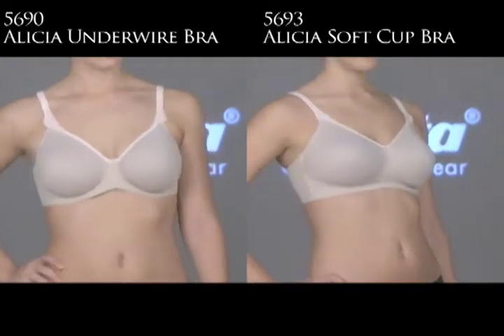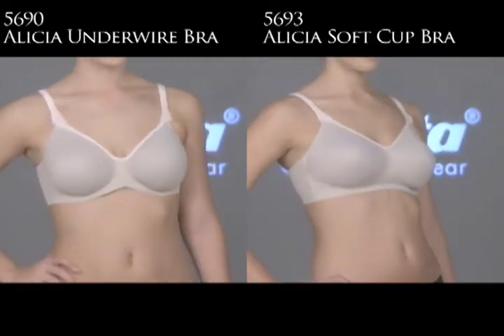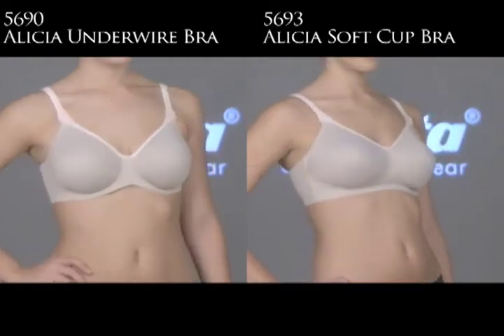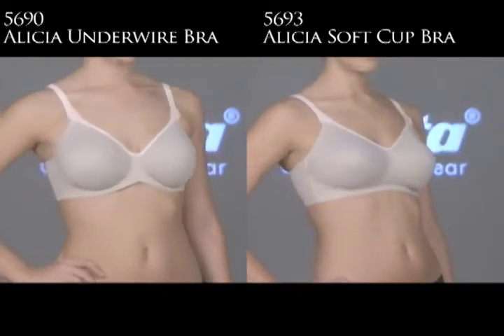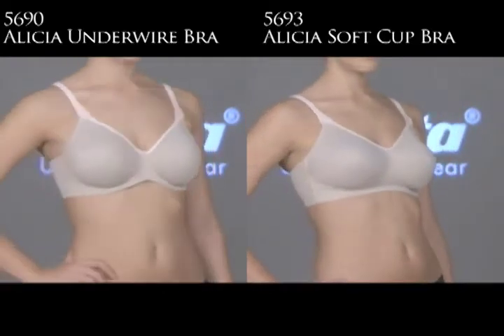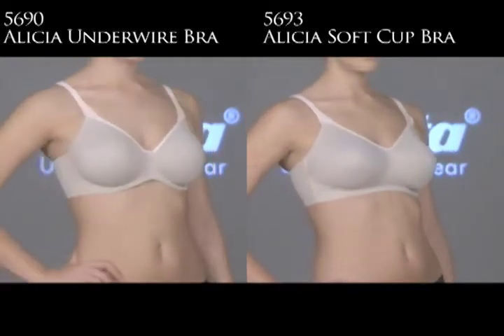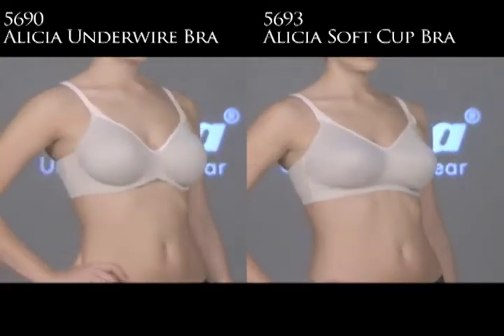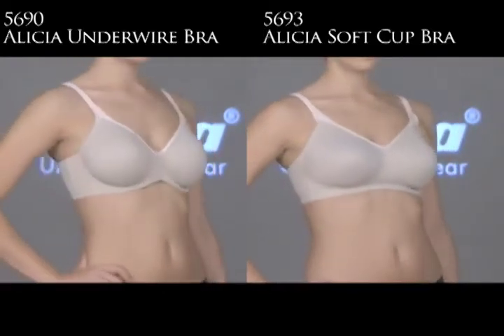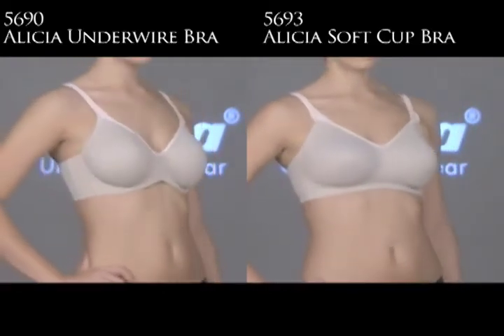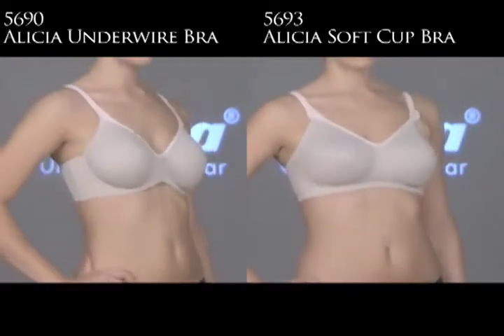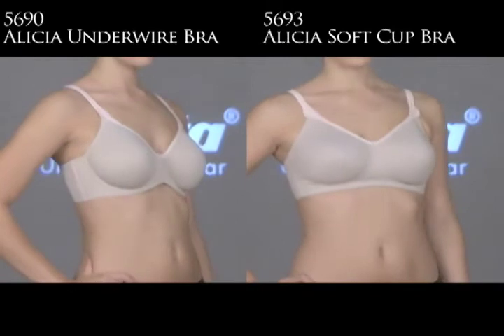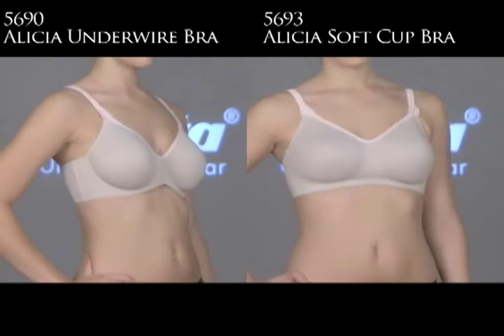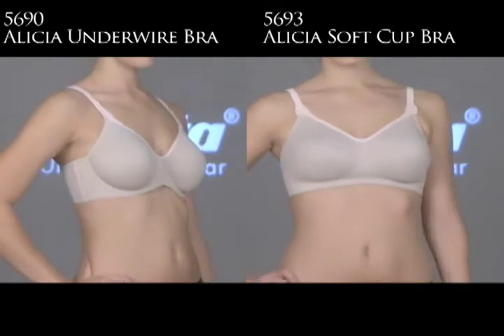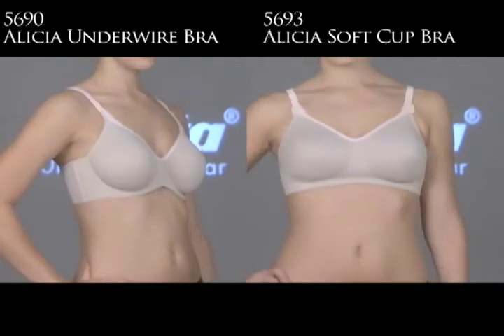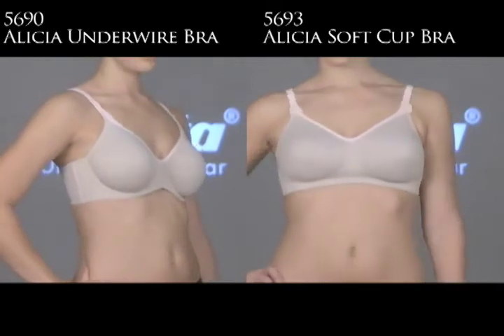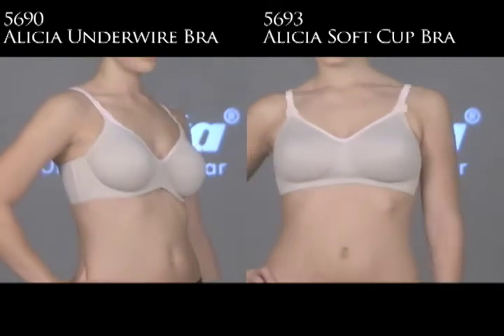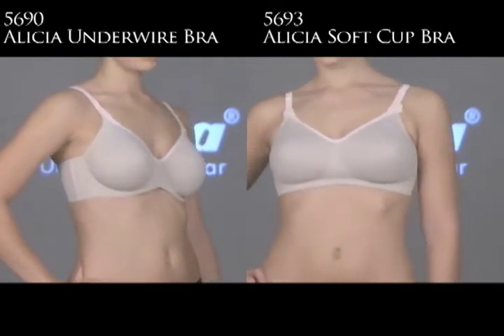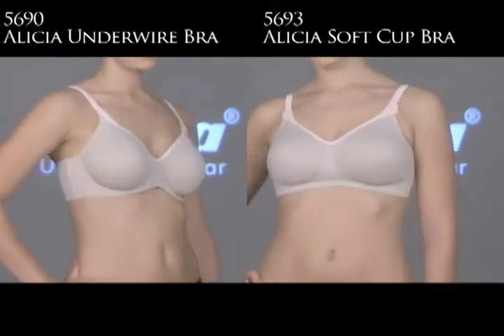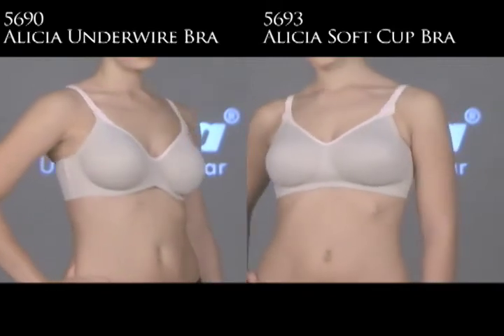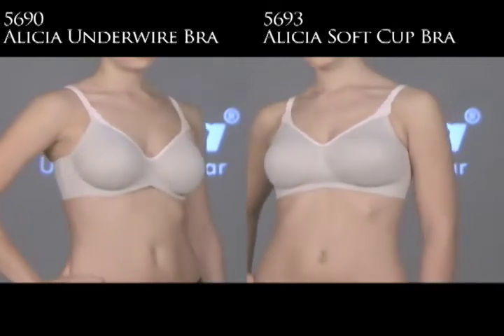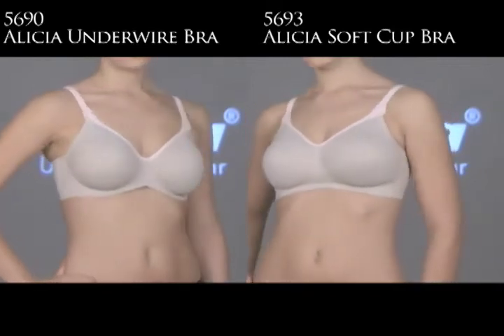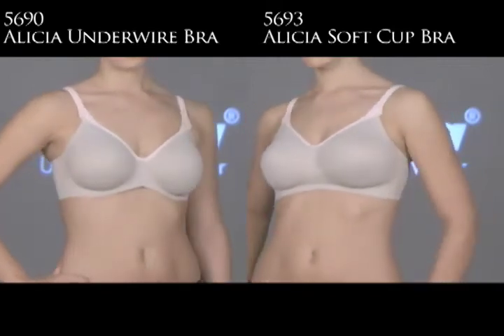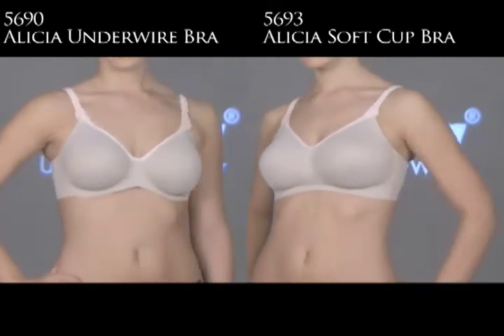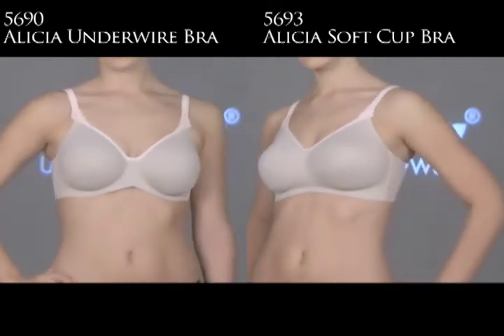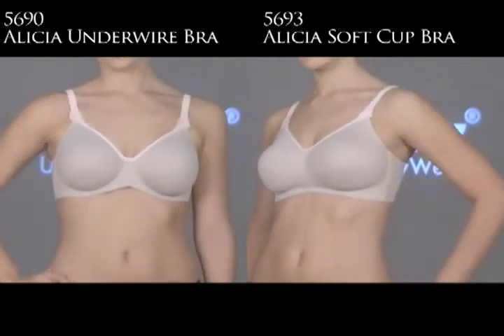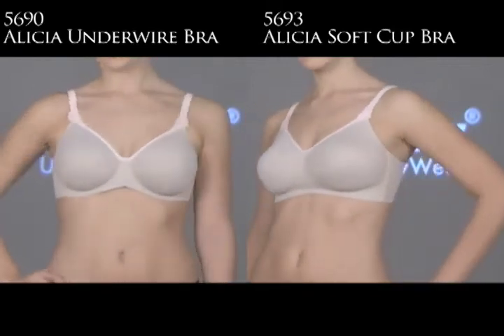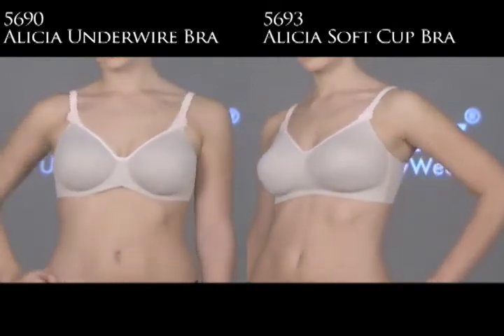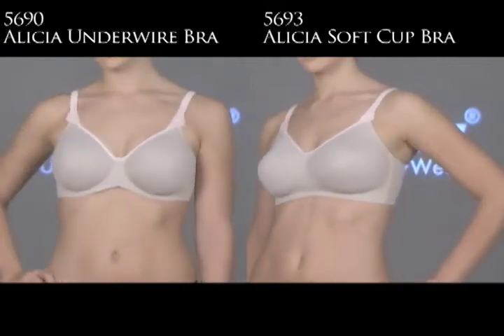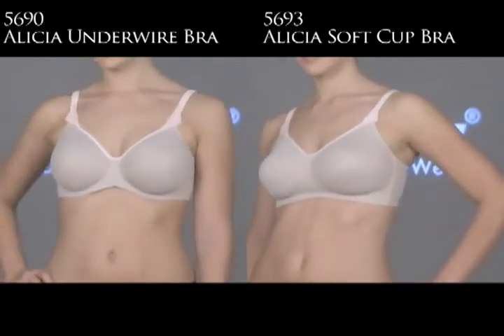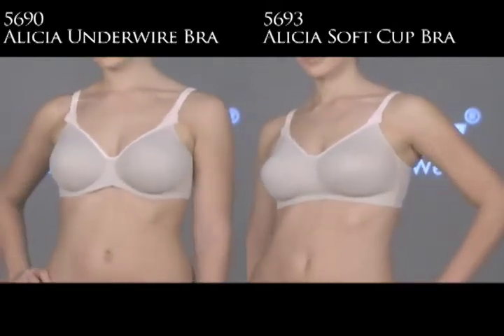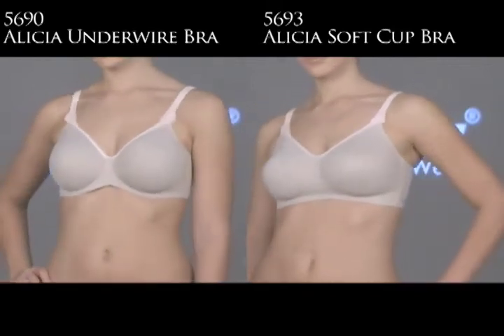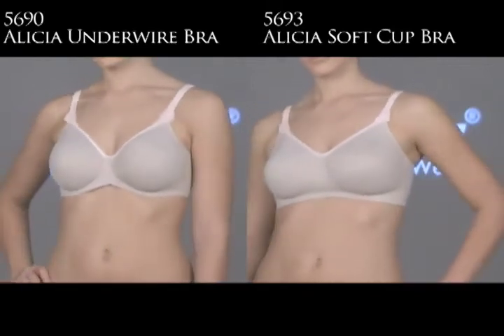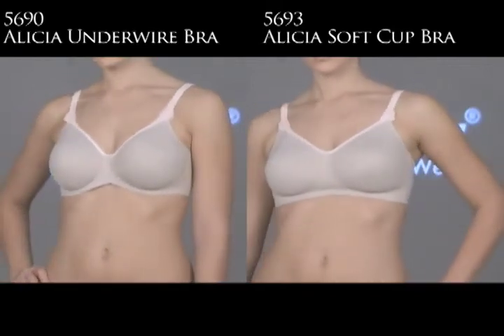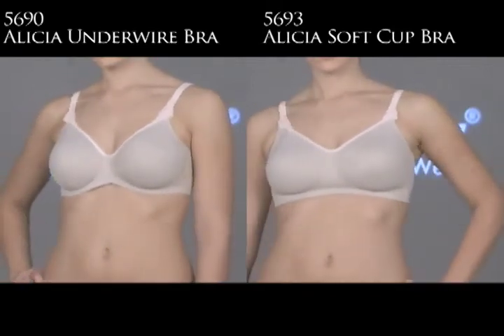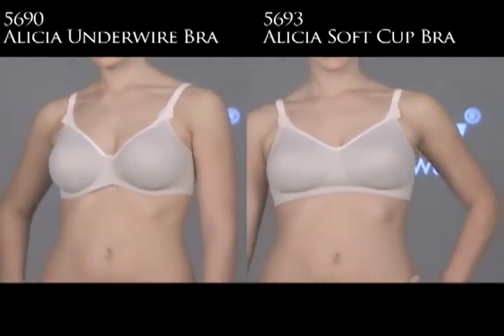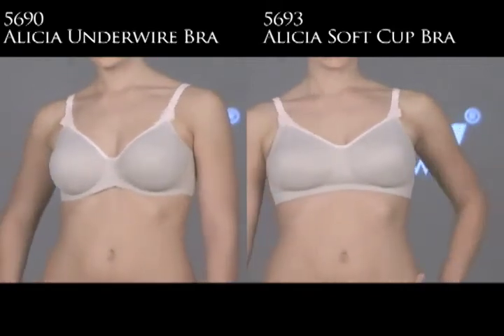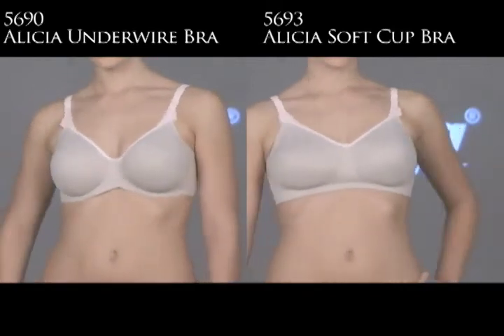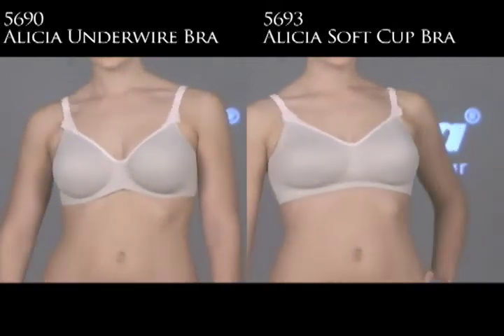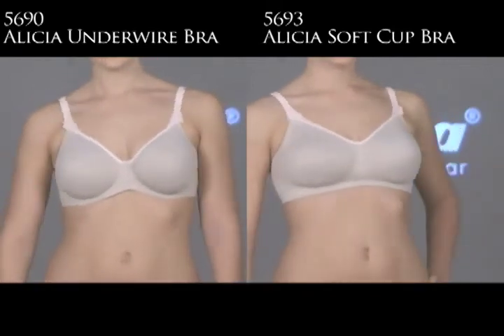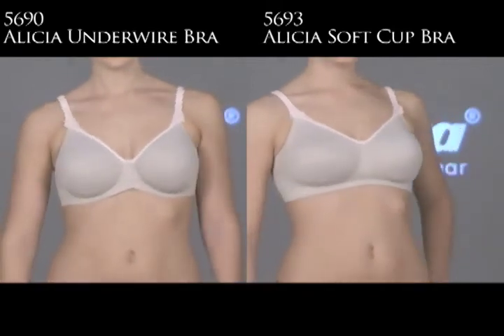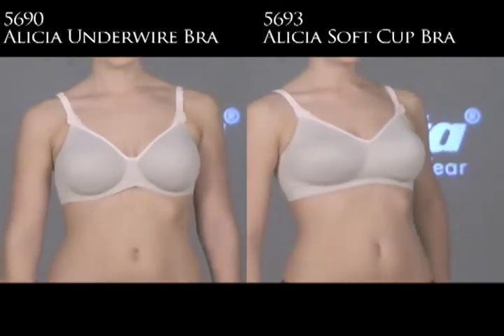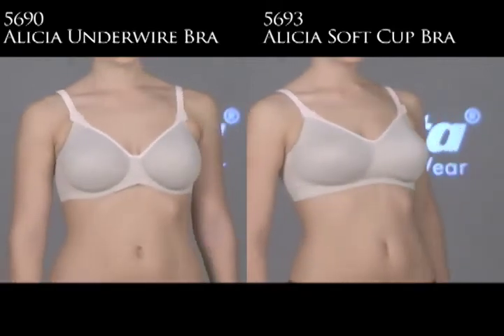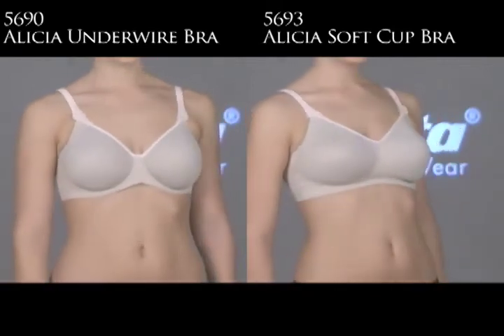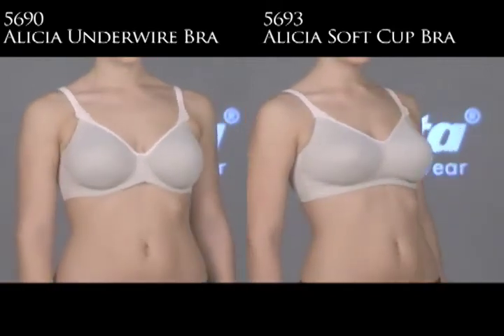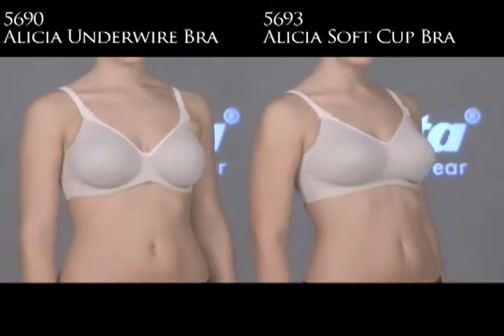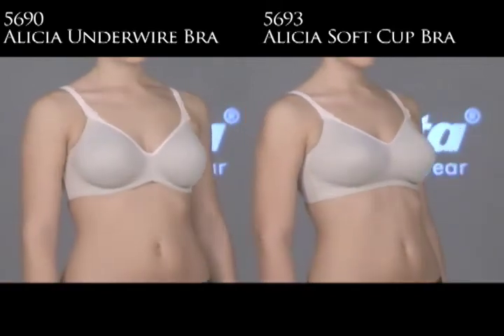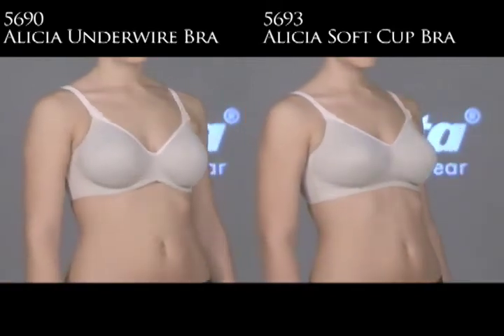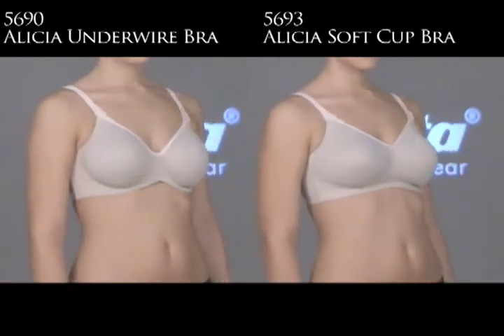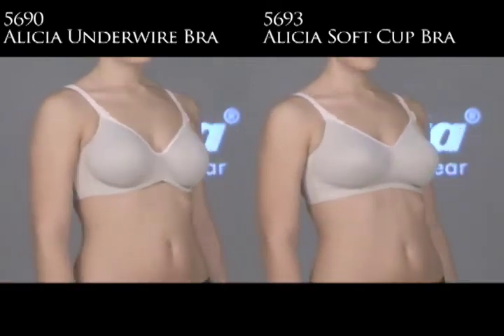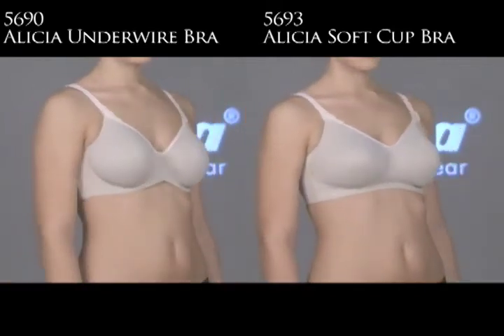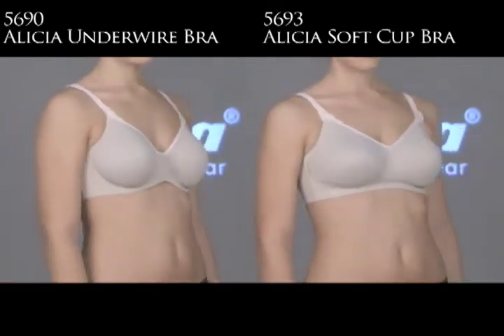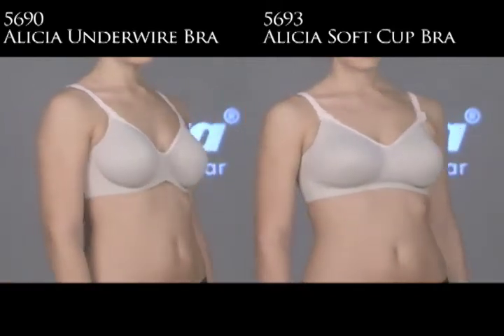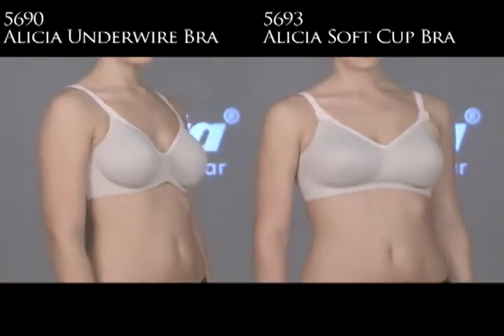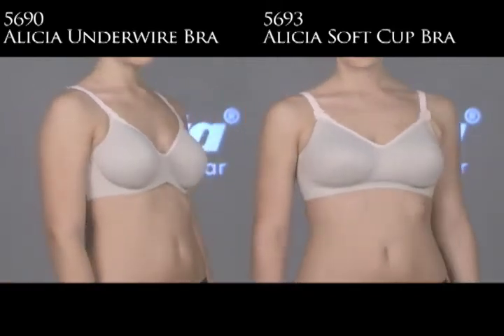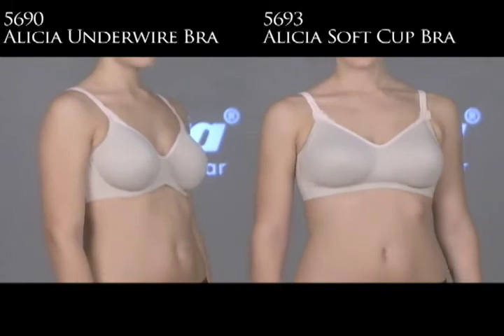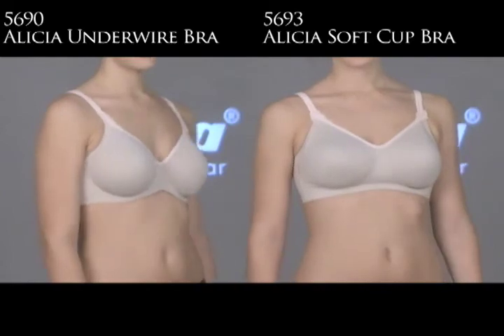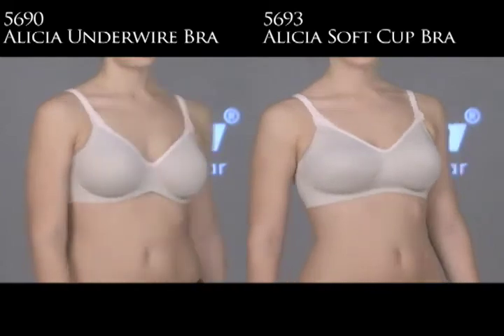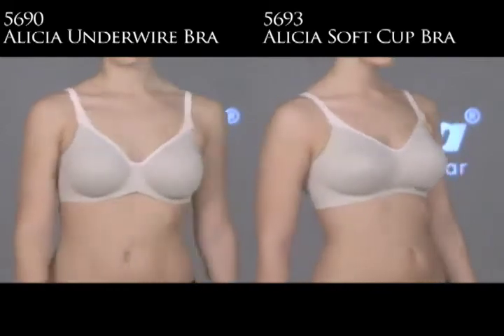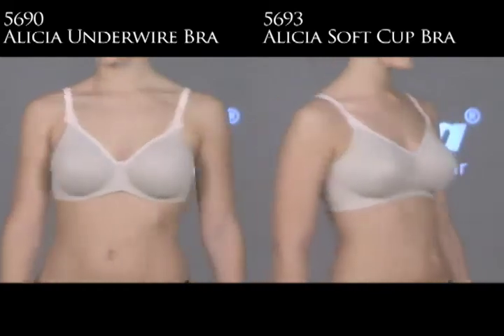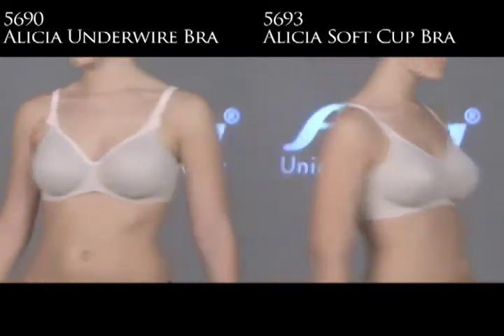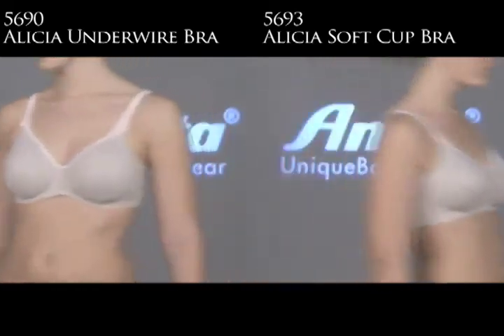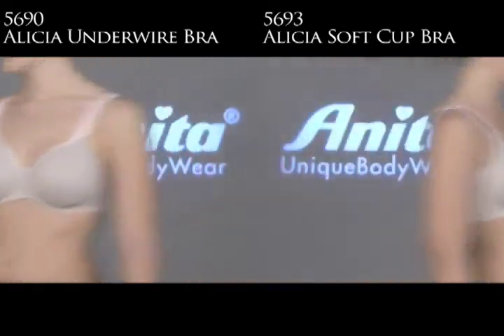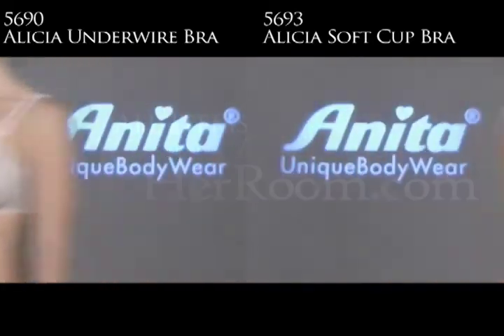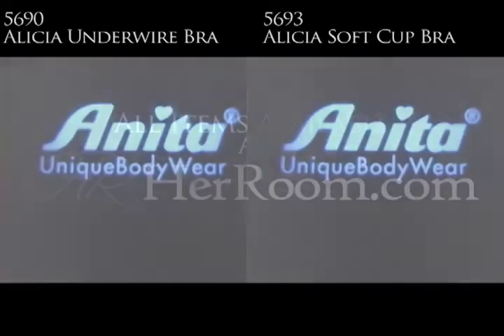I love that the 5690, the underwire, has a fabulous size range. It starts at a 30 band size and goes up to H cups.